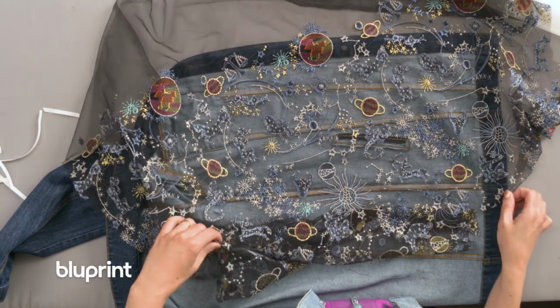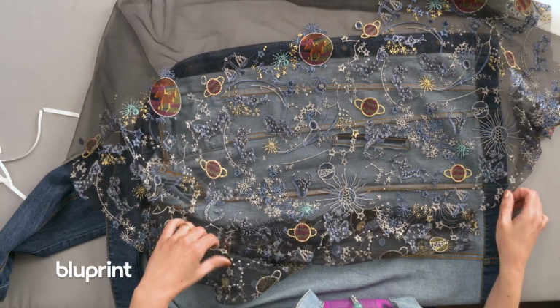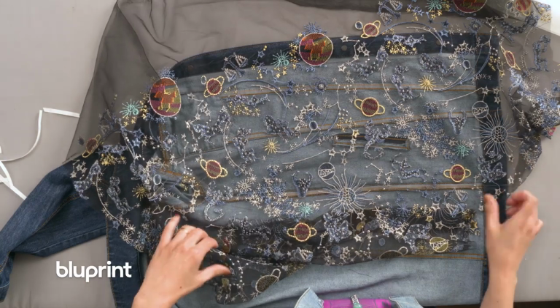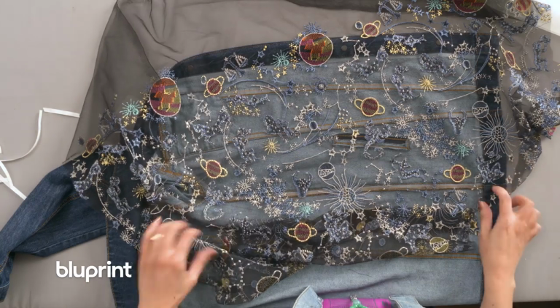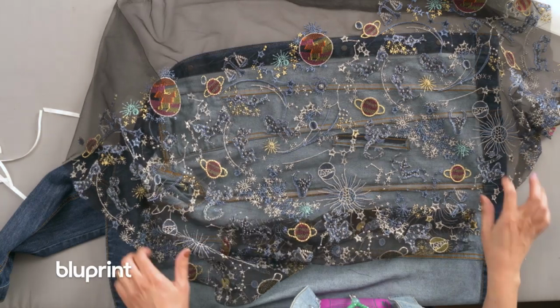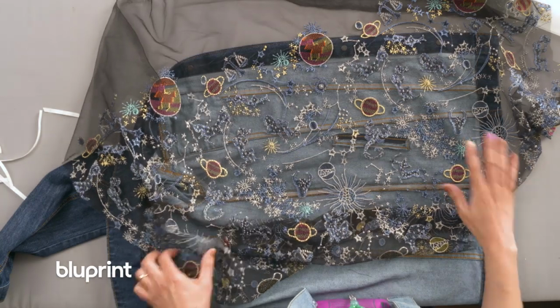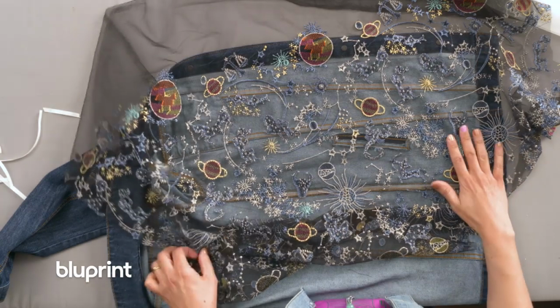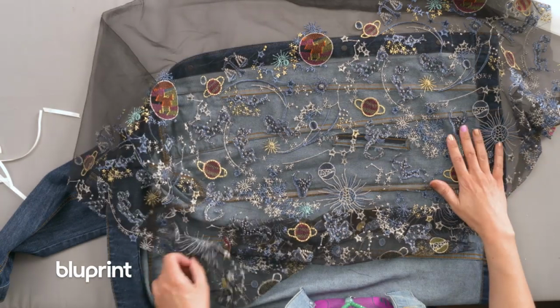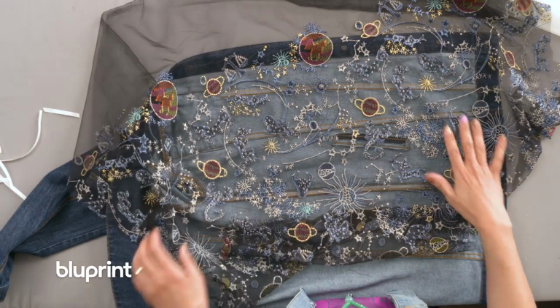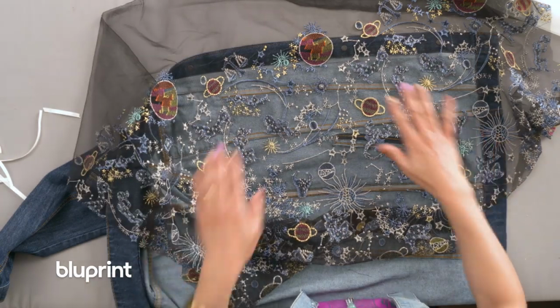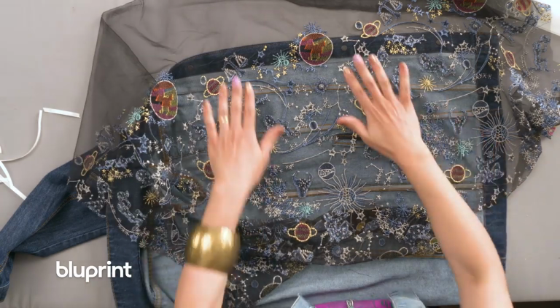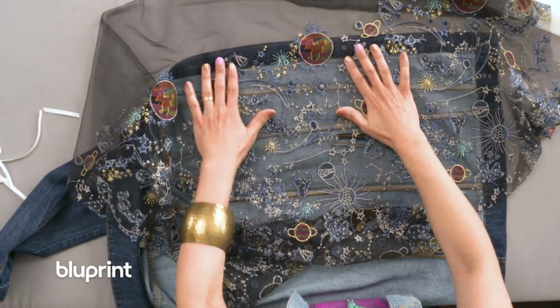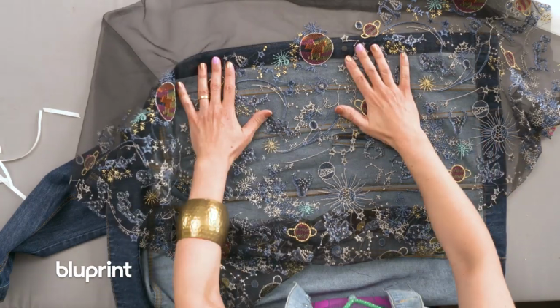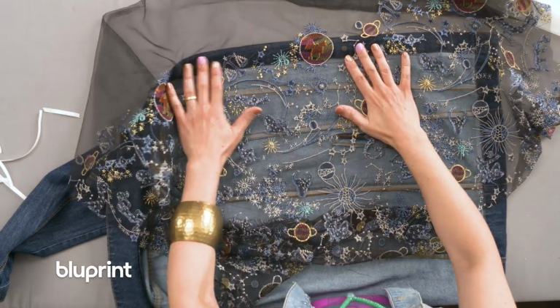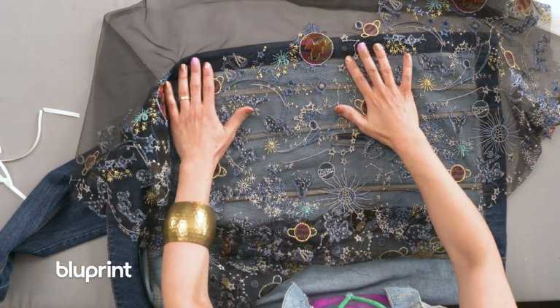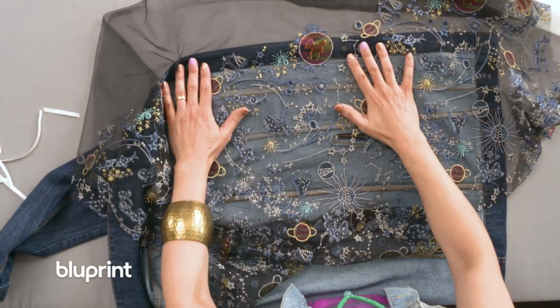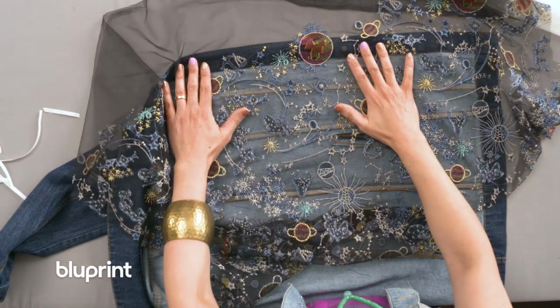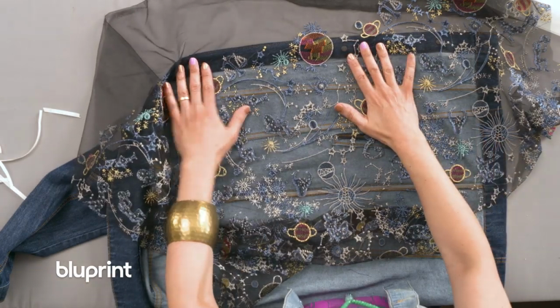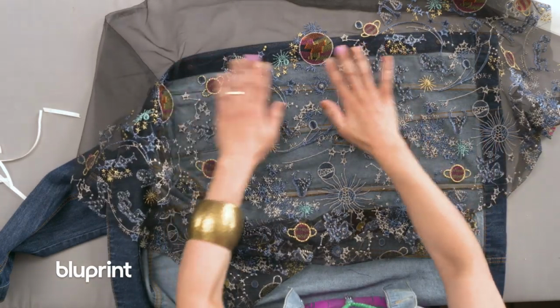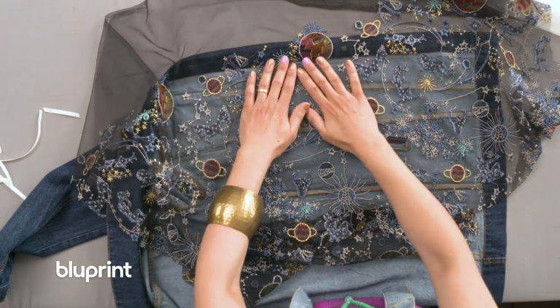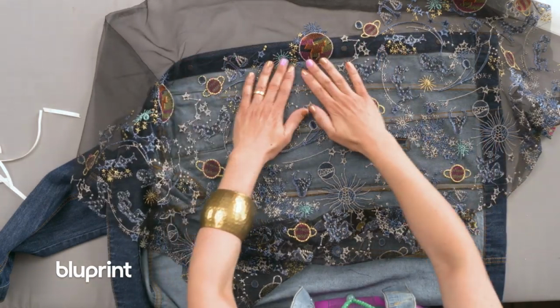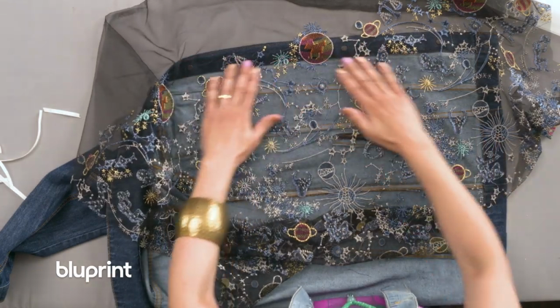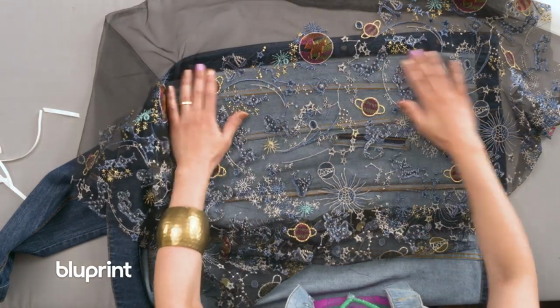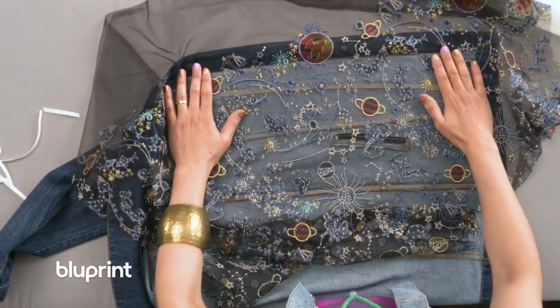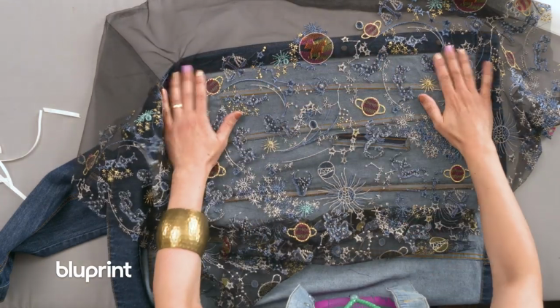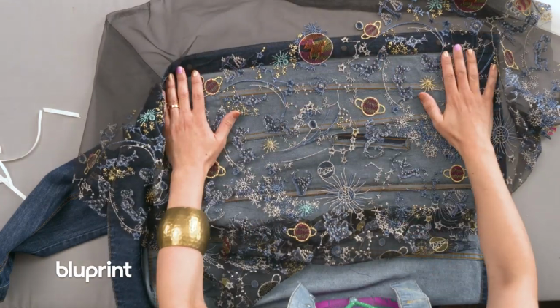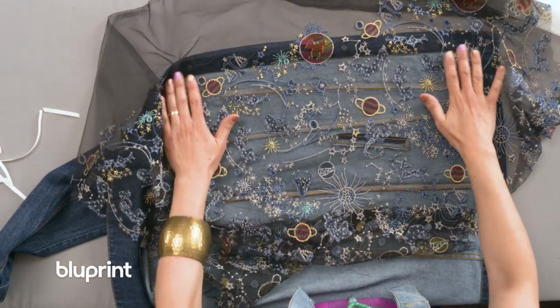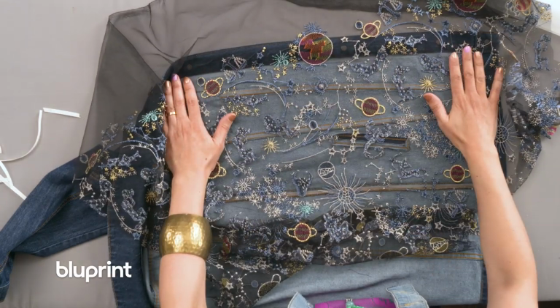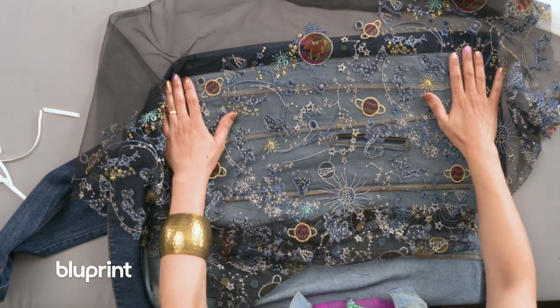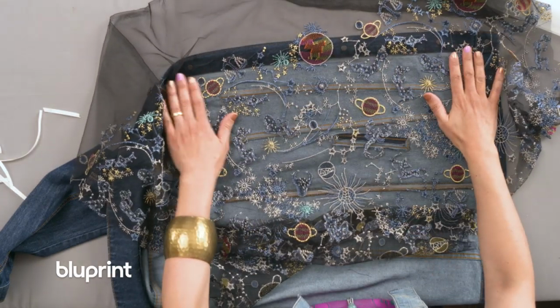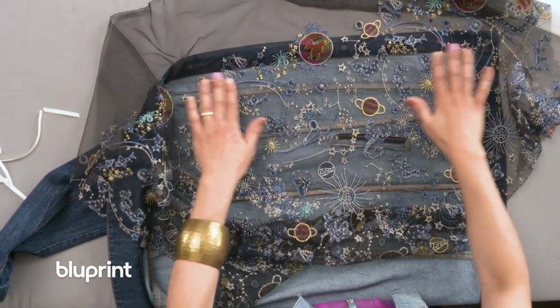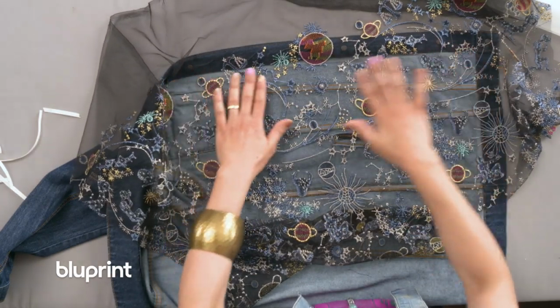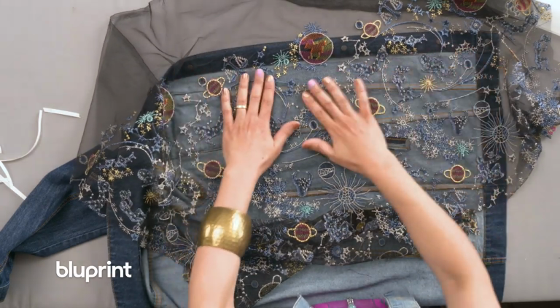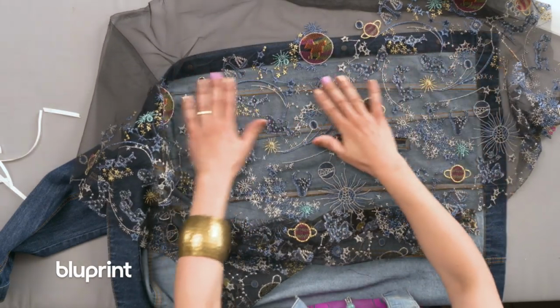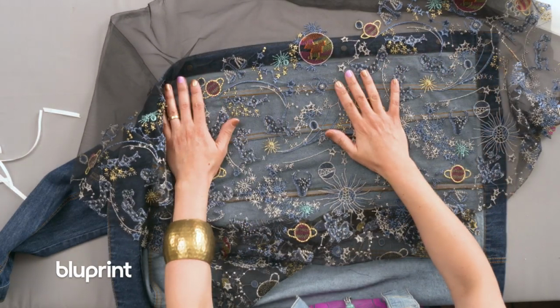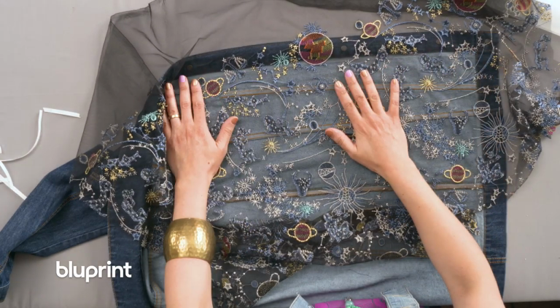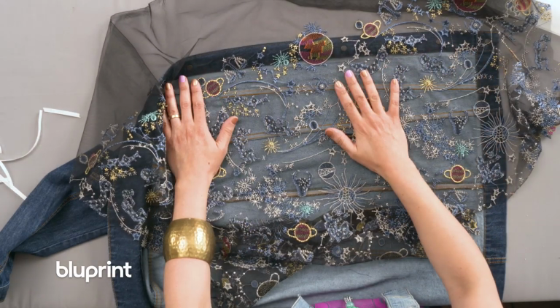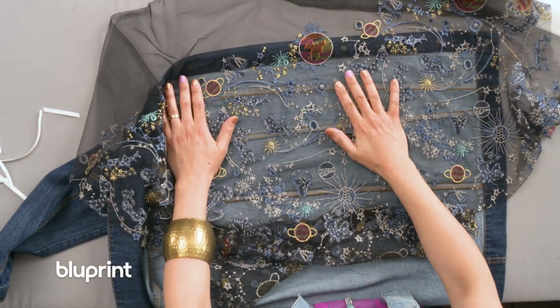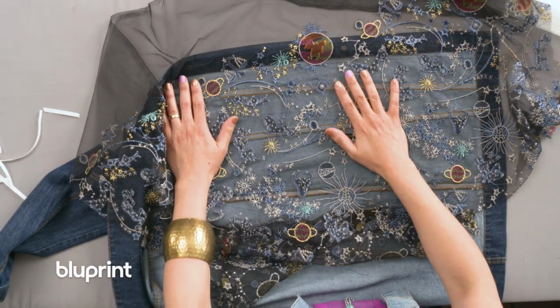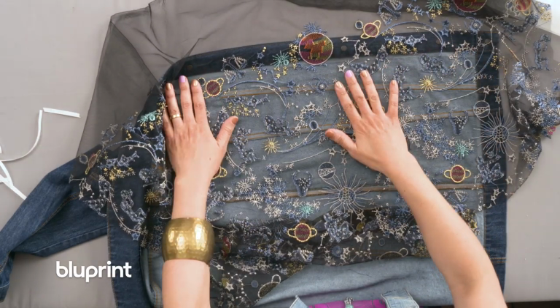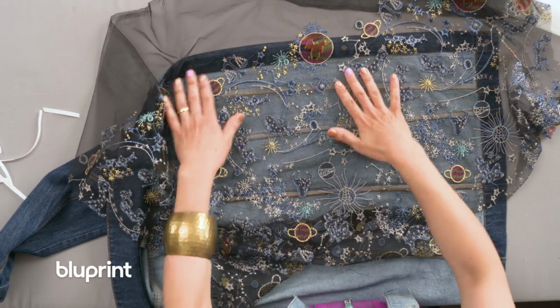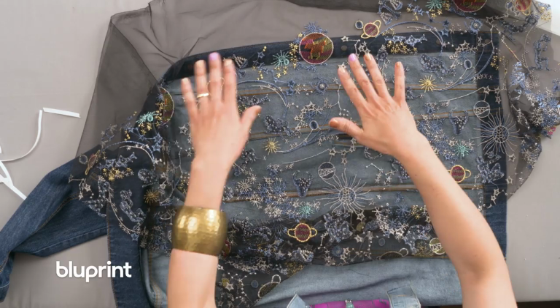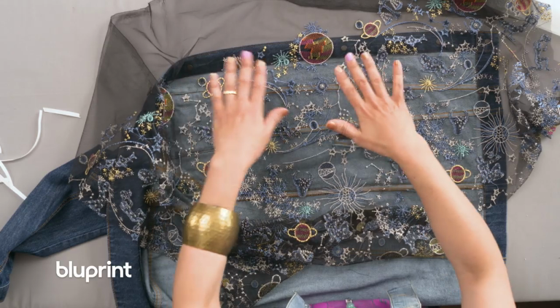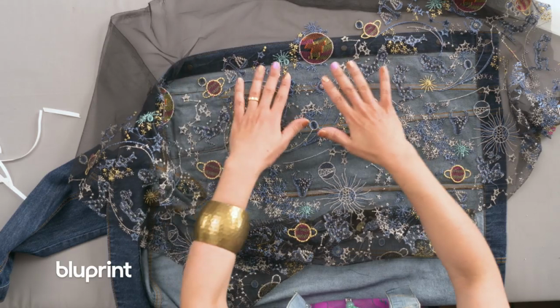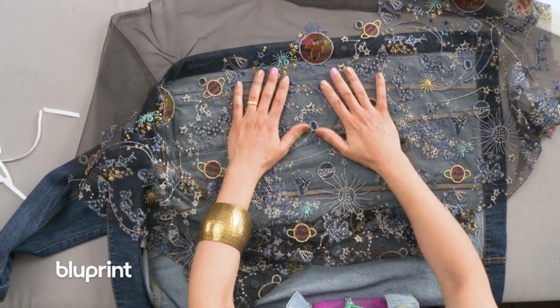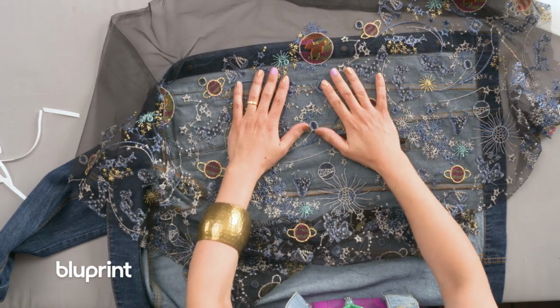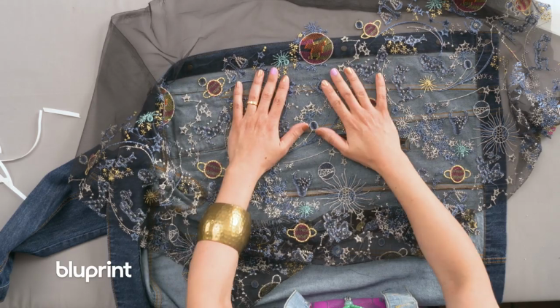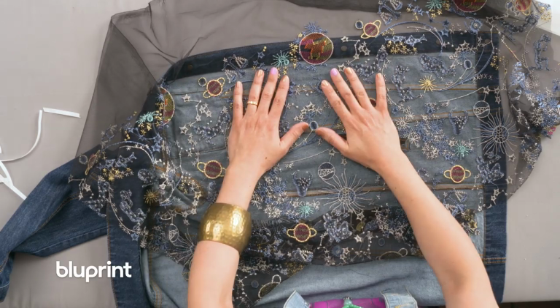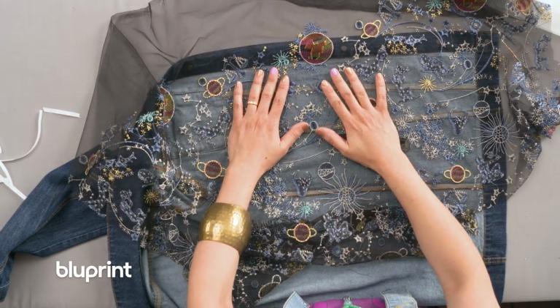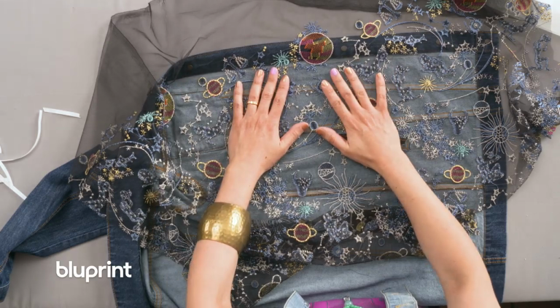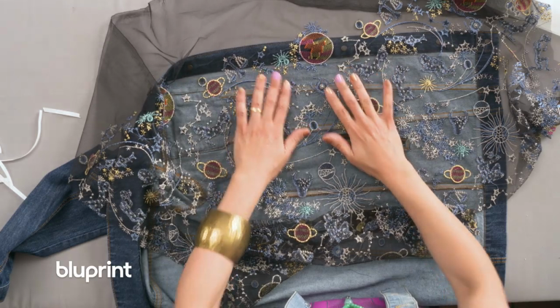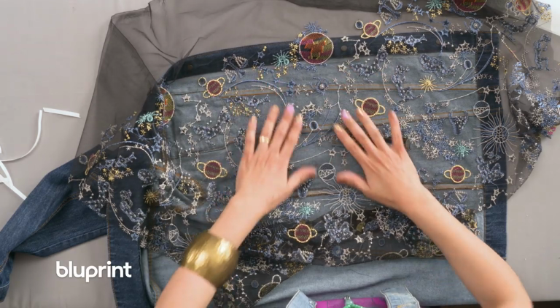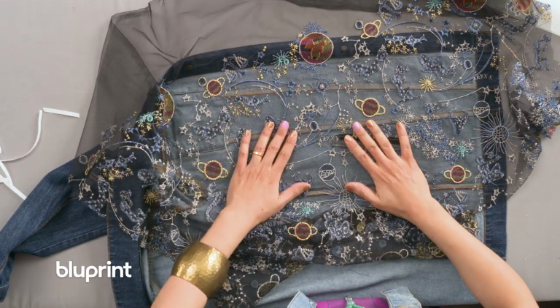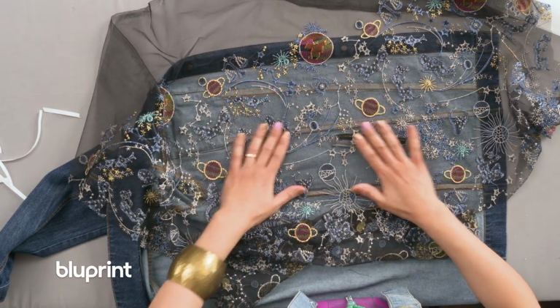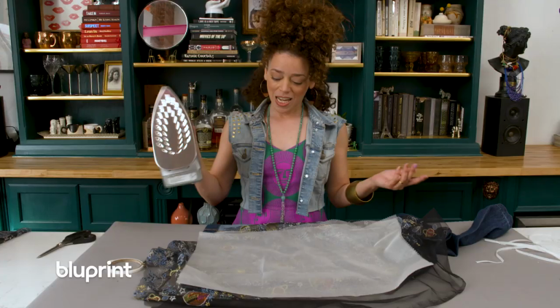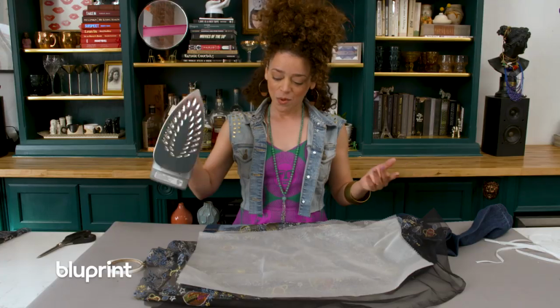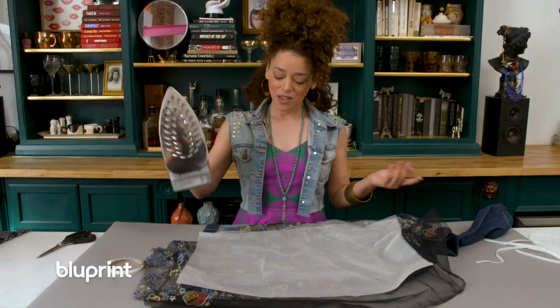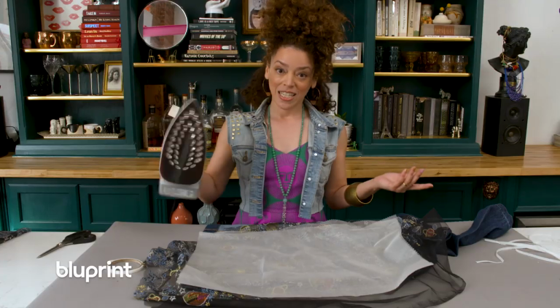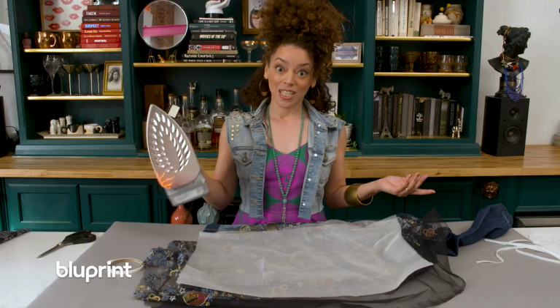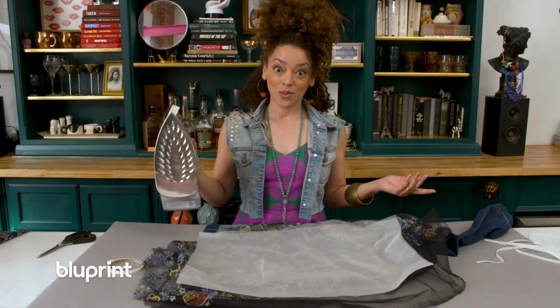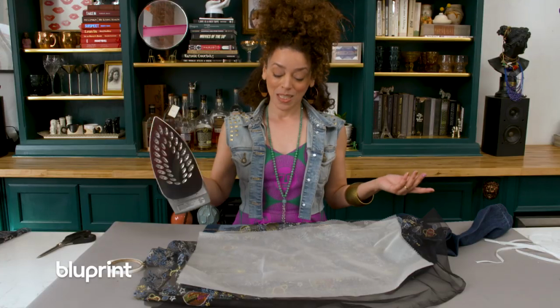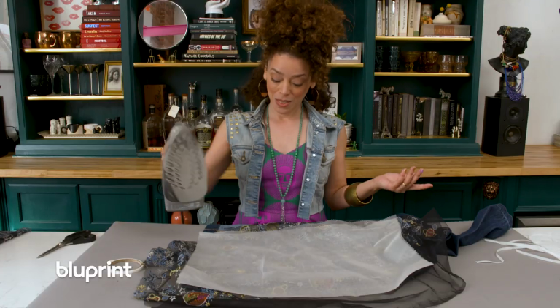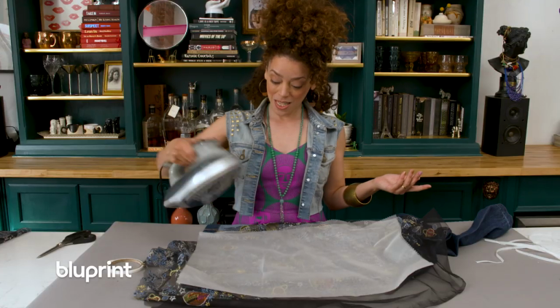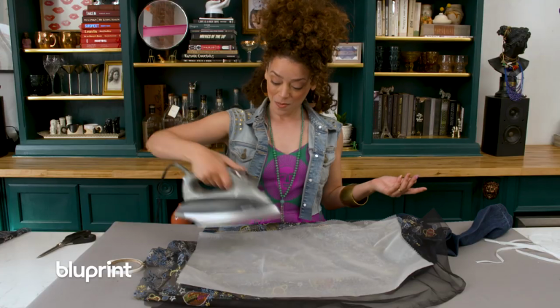I'm gonna lay the right side of the fabric down onto the wrong side of the jacket, because that way when I cut away the denim the right side of this mesh is gonna show through. And now we're gonna hit it with some steam.